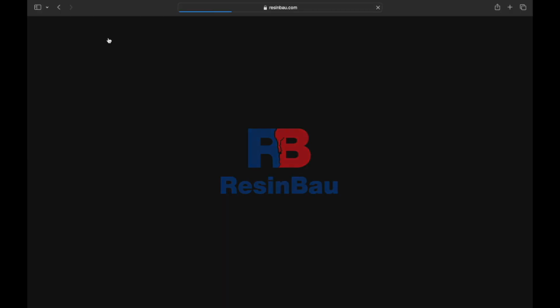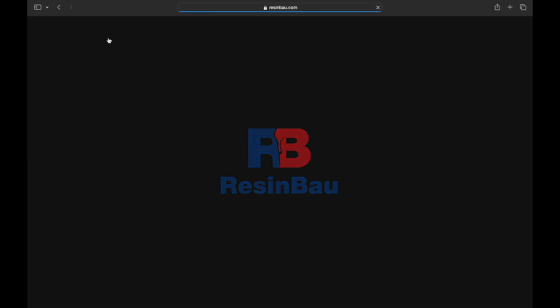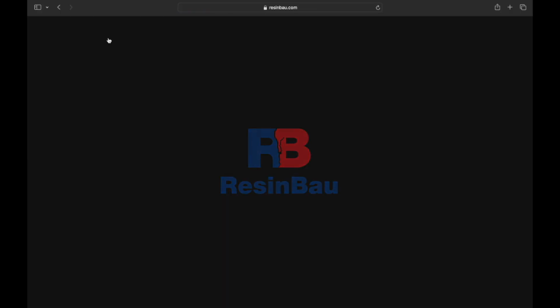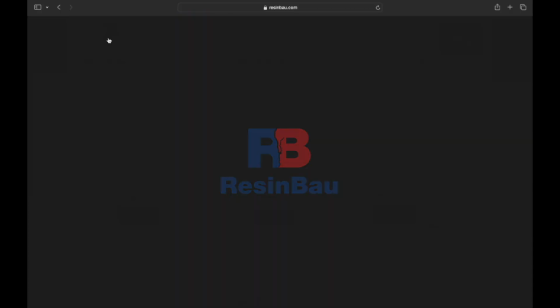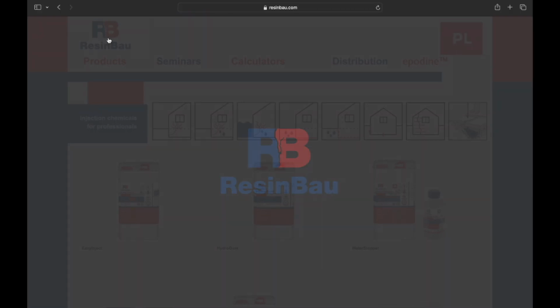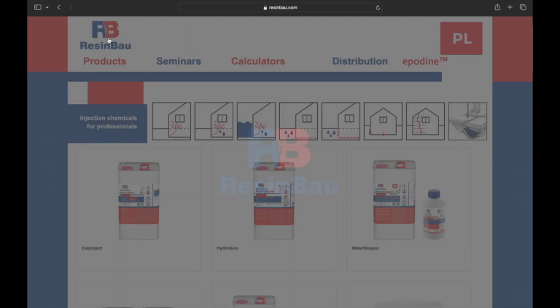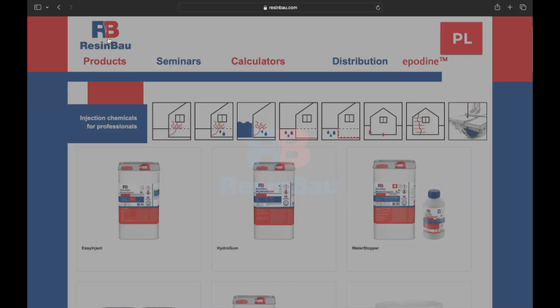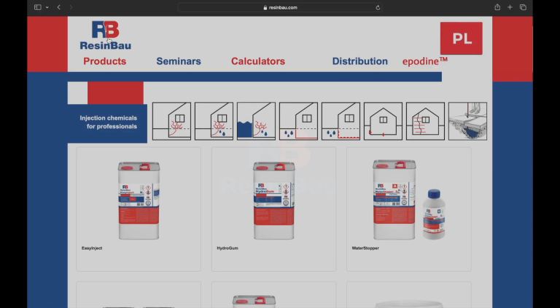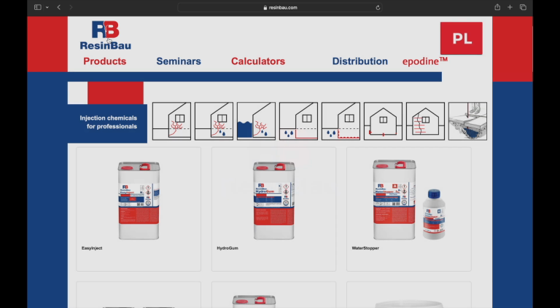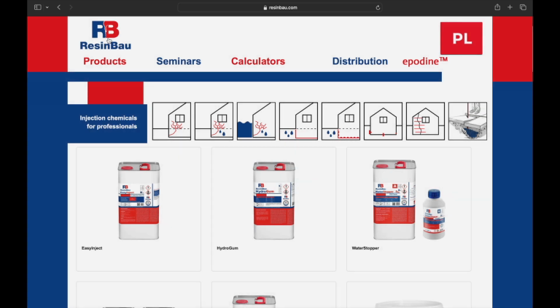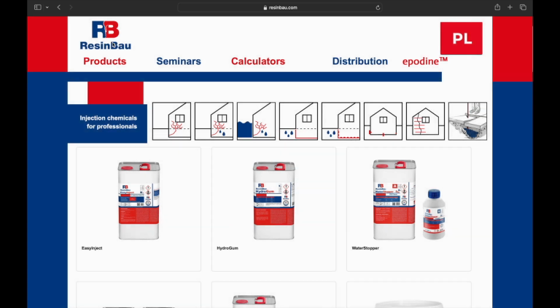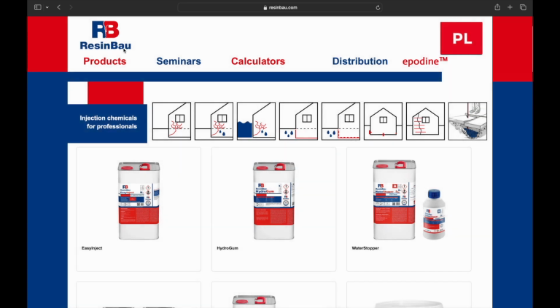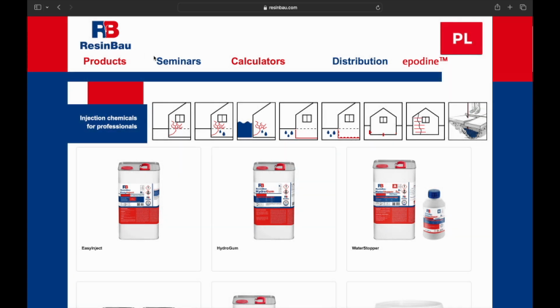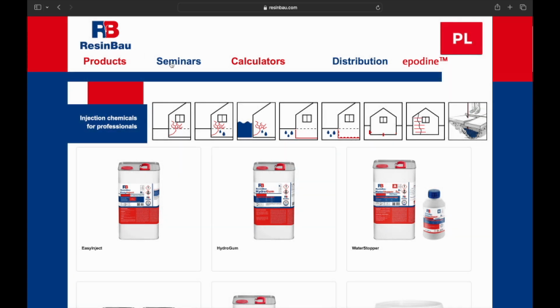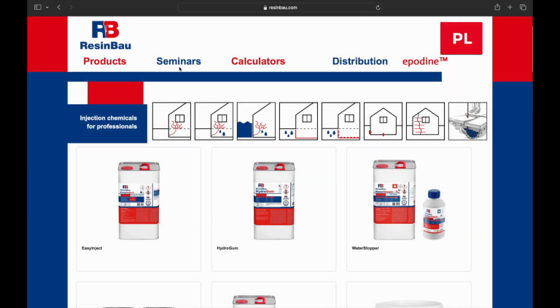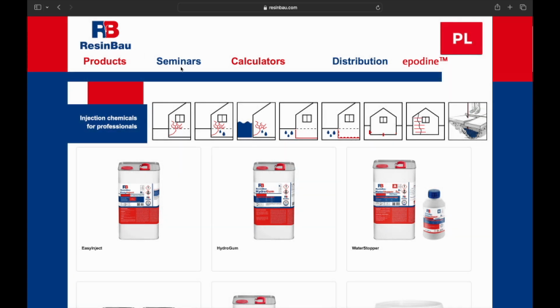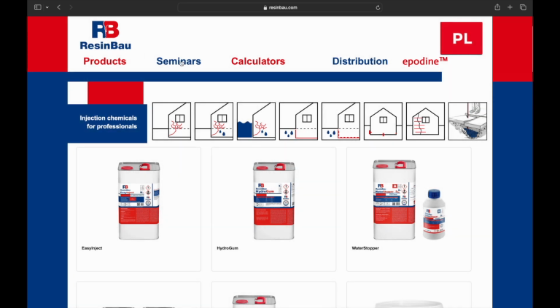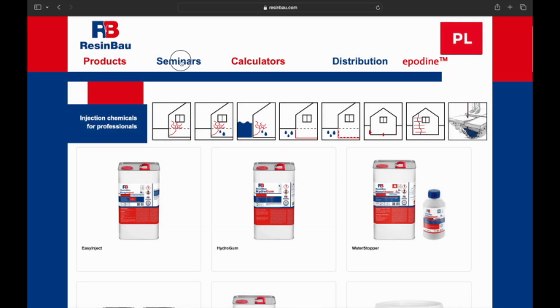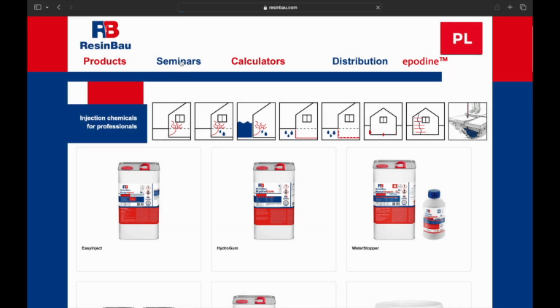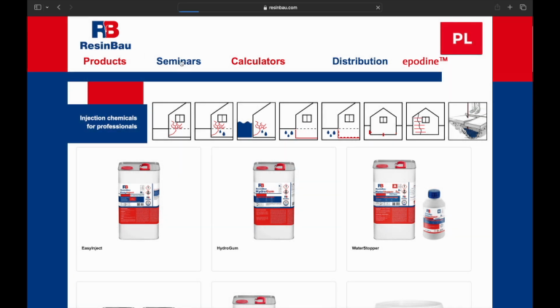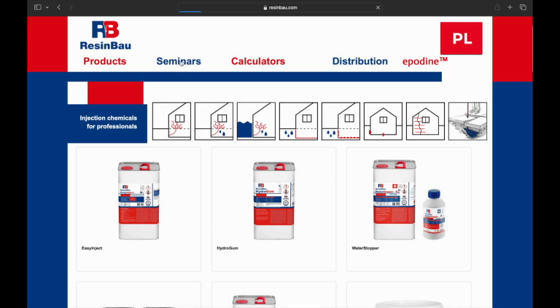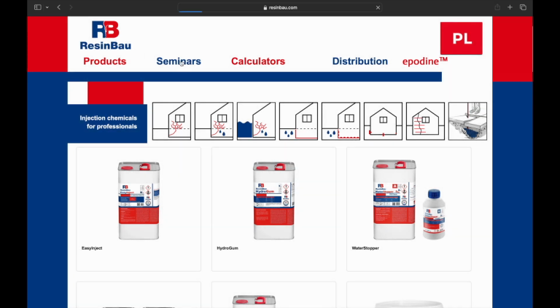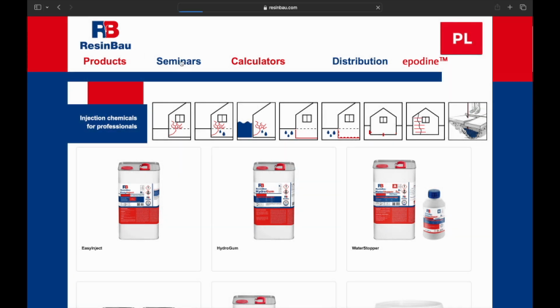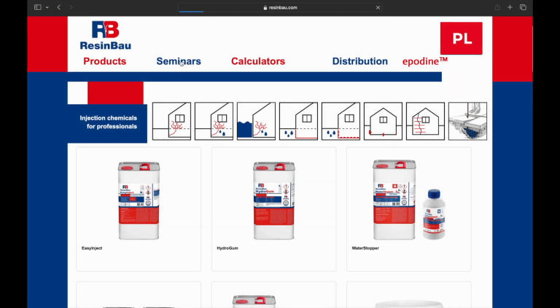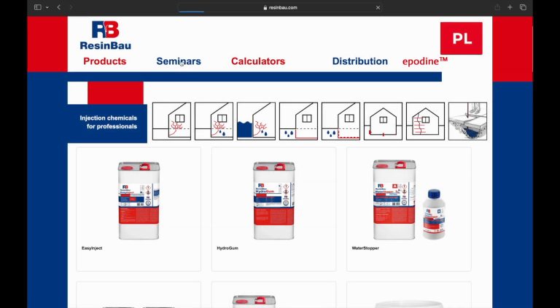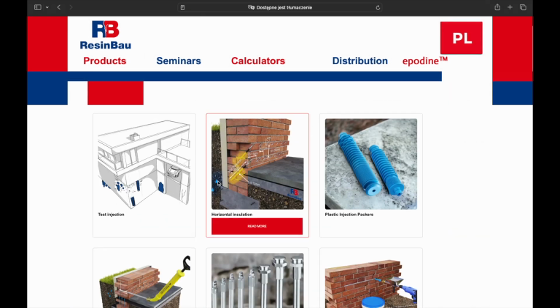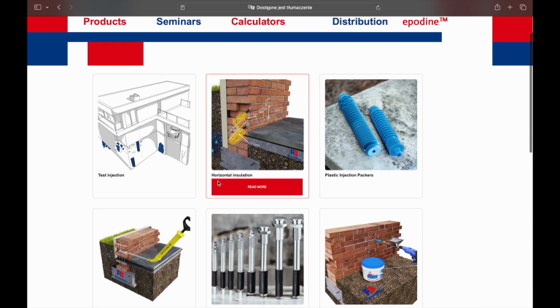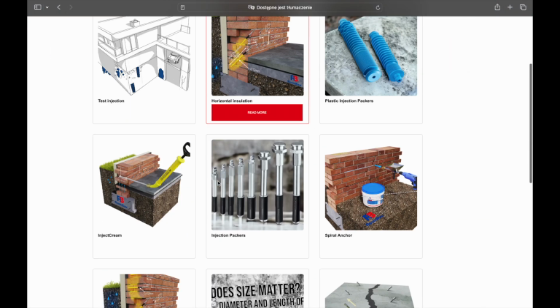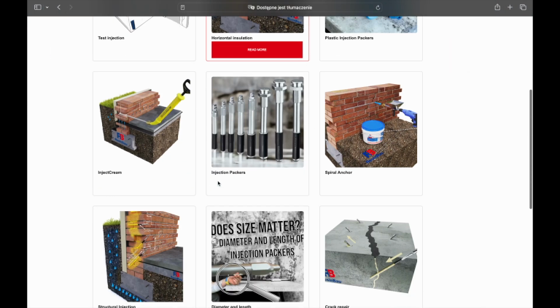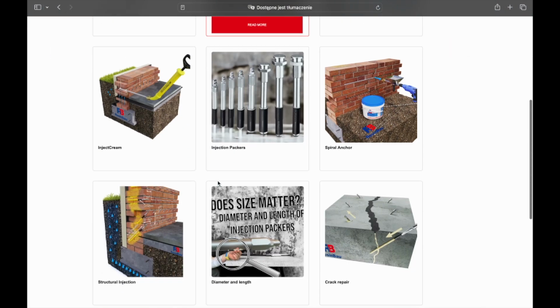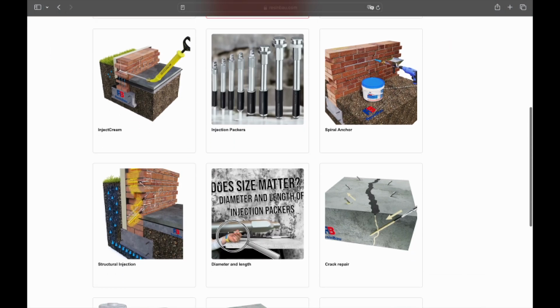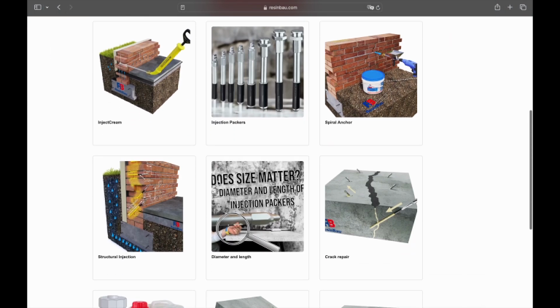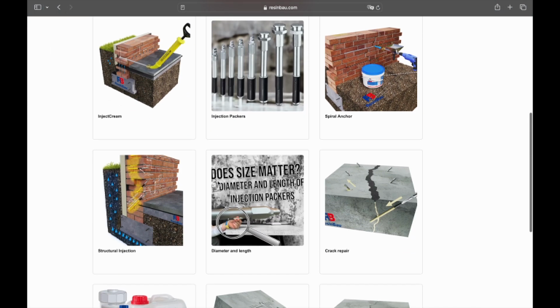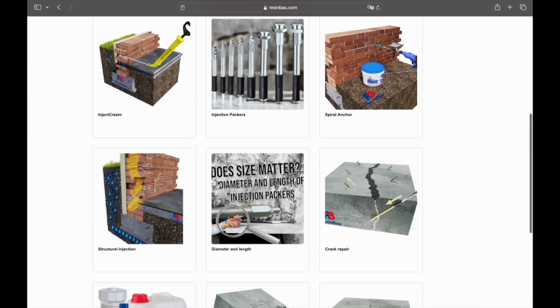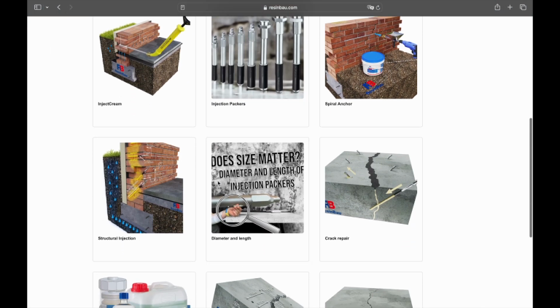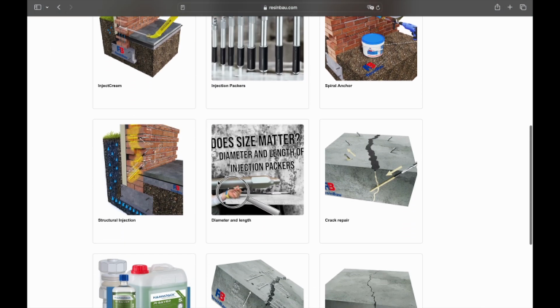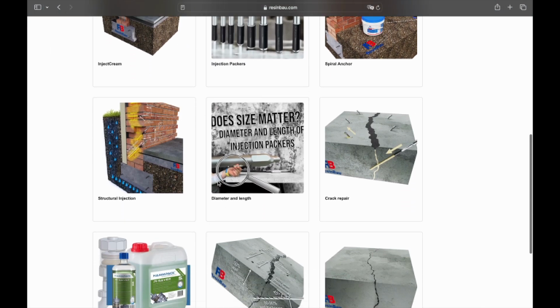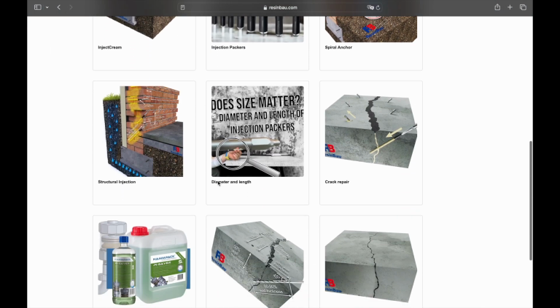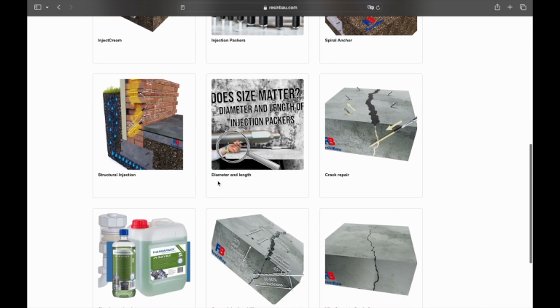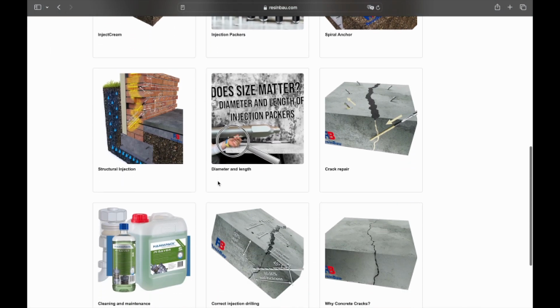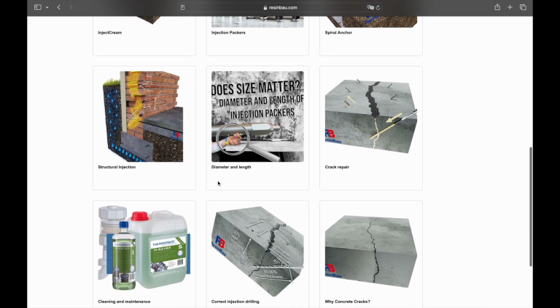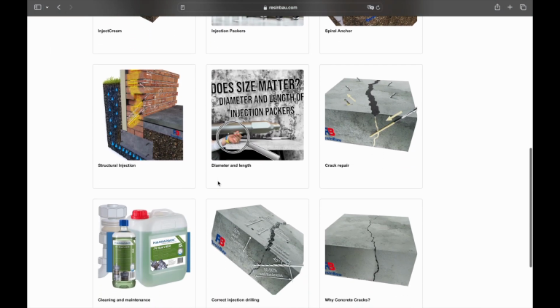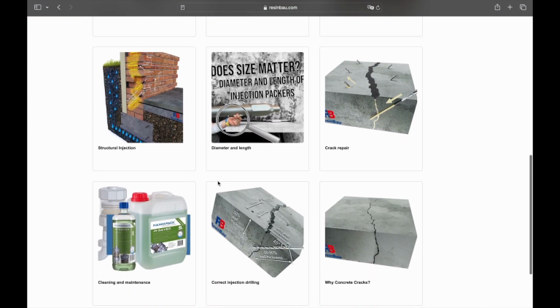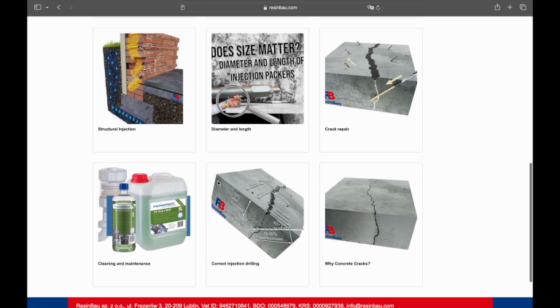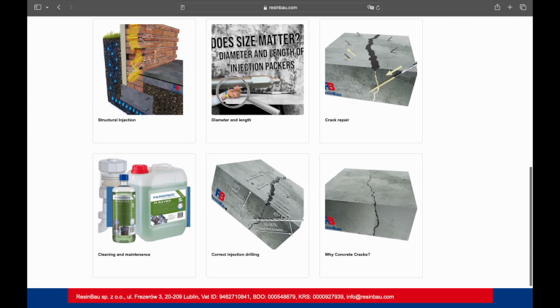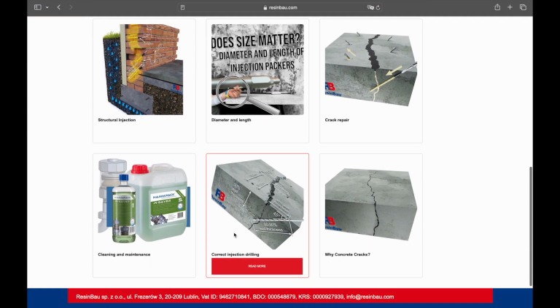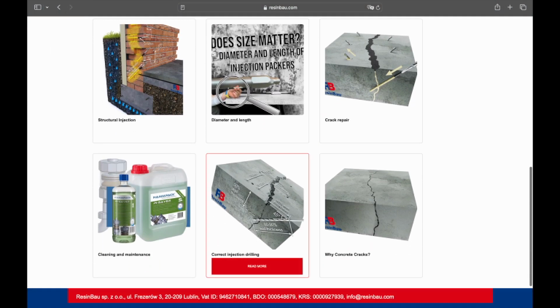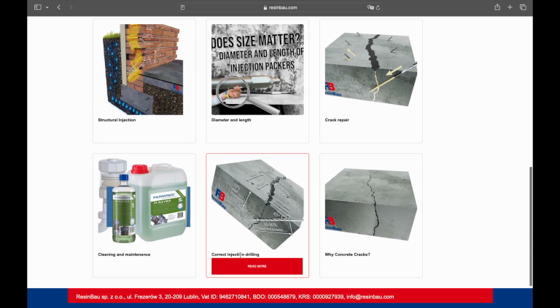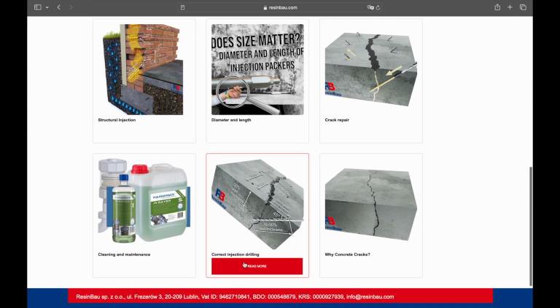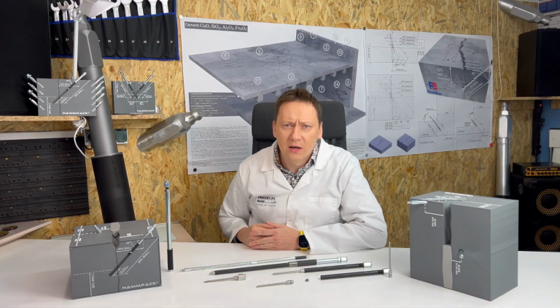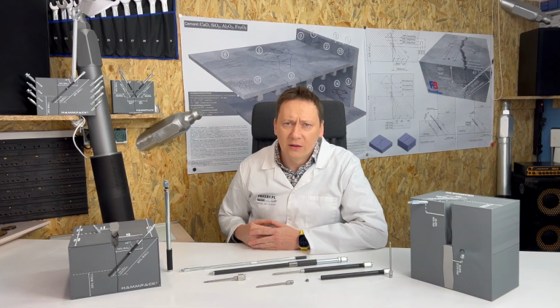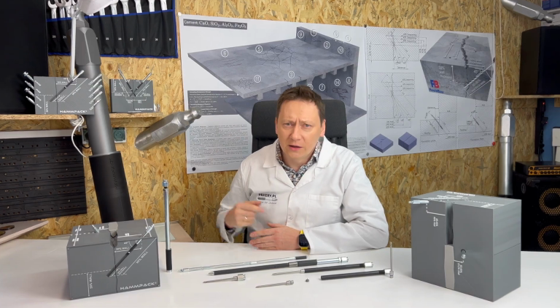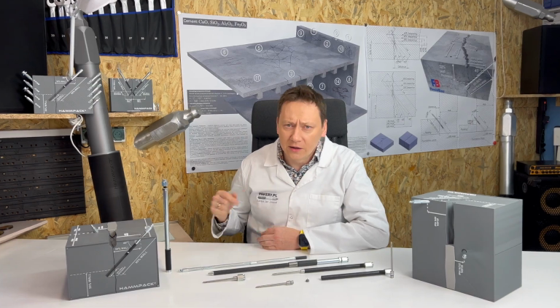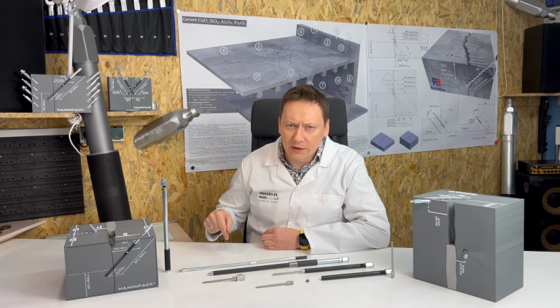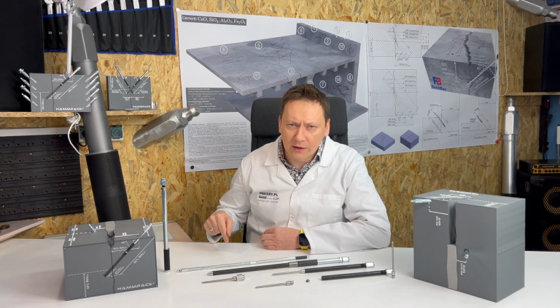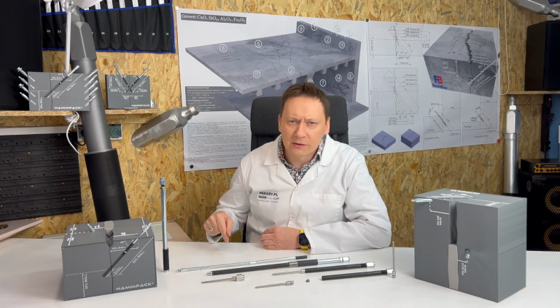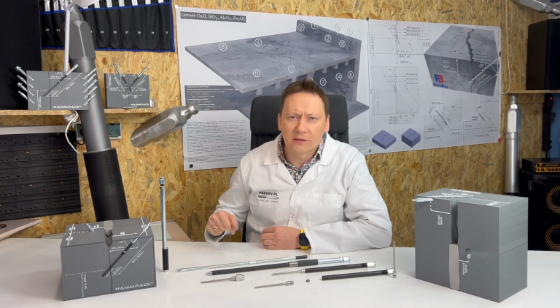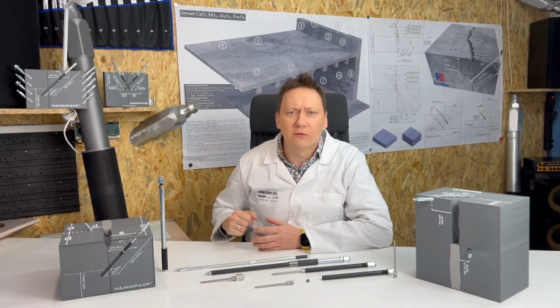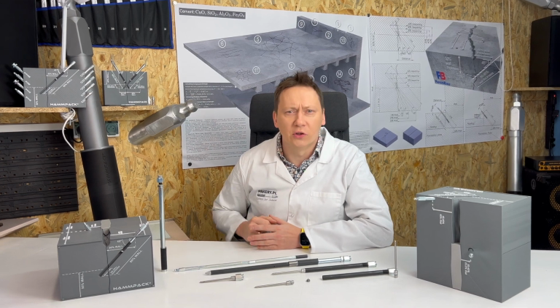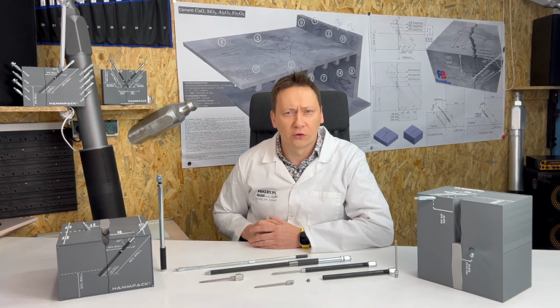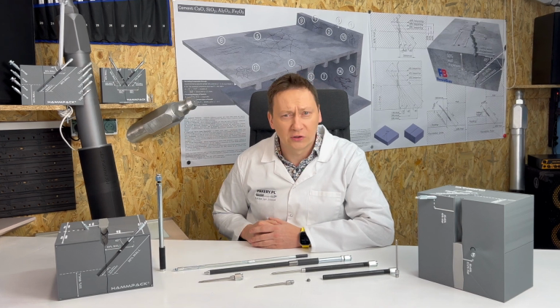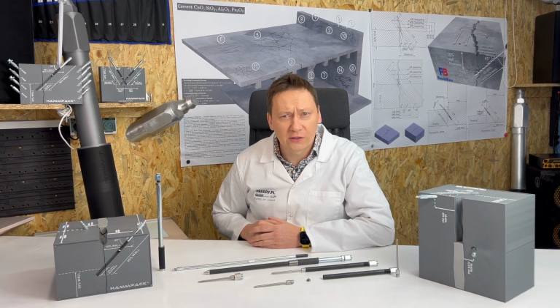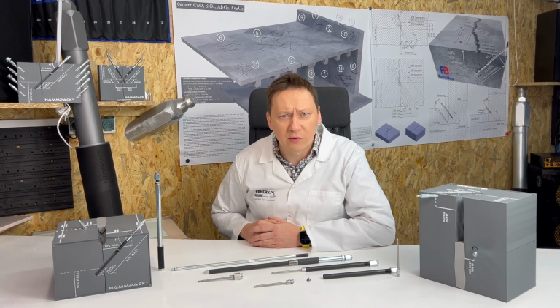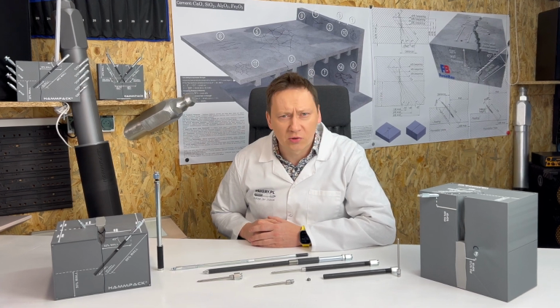On the website www.raisingbowl.com, in the knowledge section, there is an article on proper drilling. The link is in the video description.